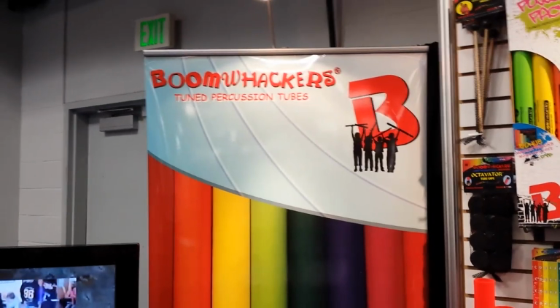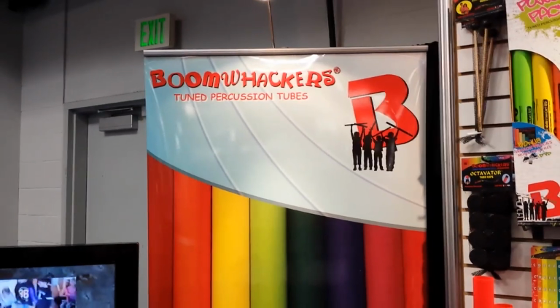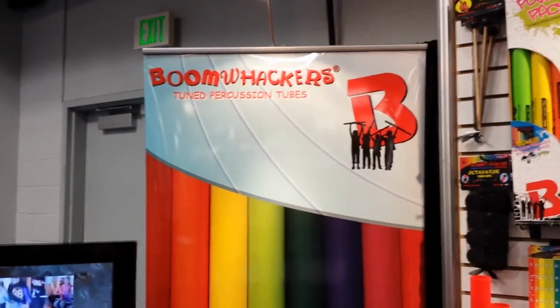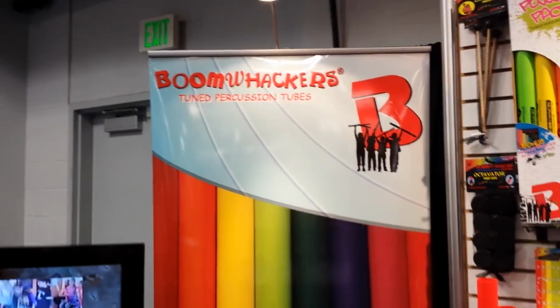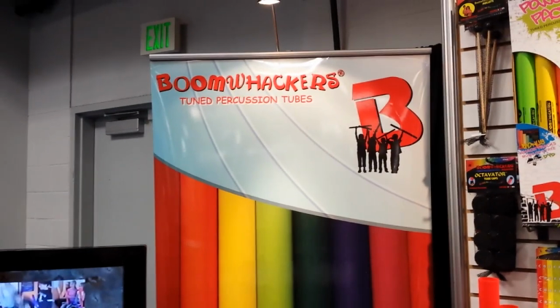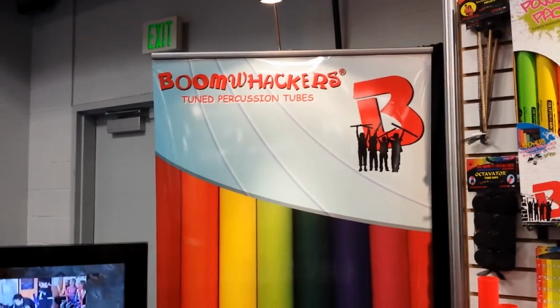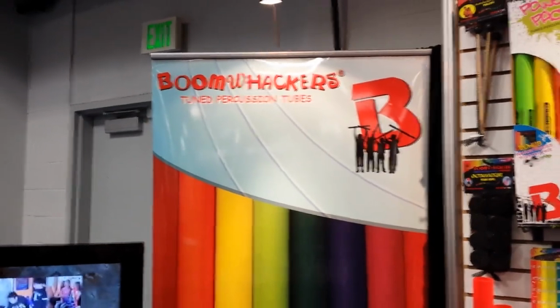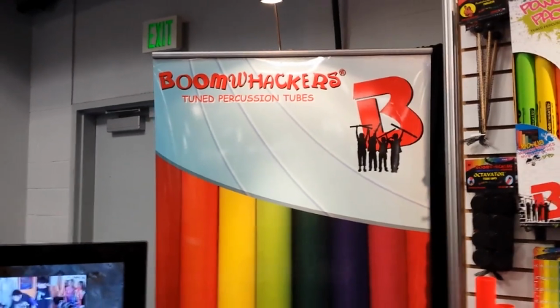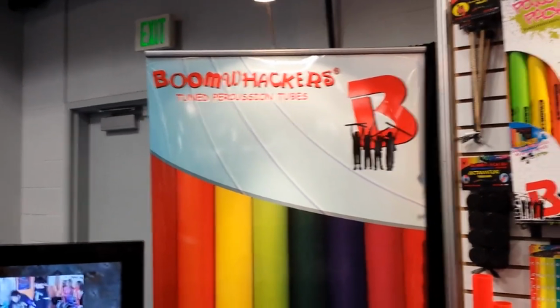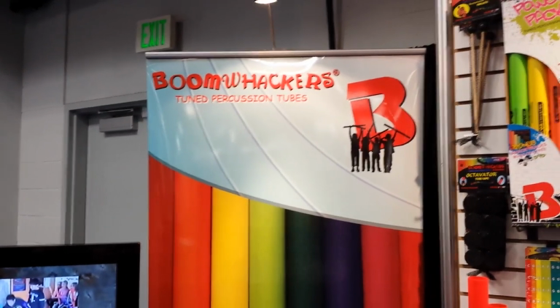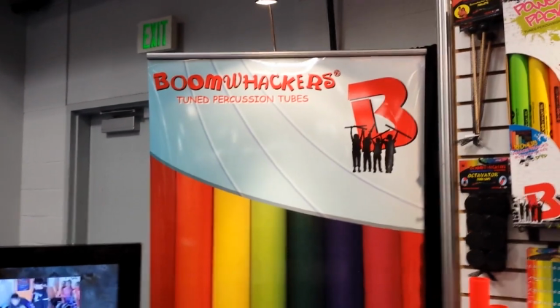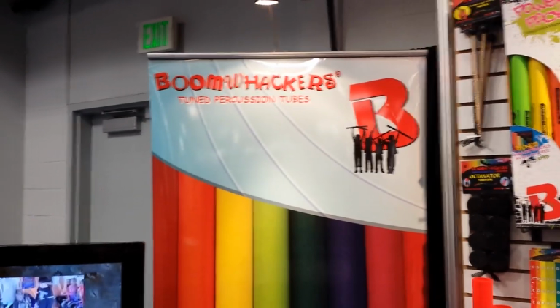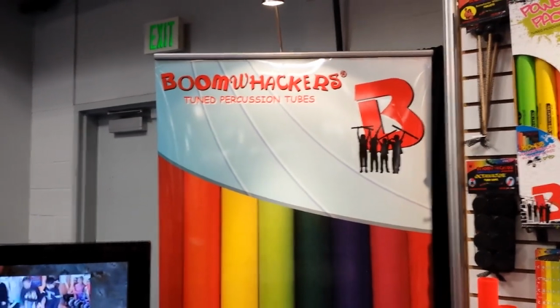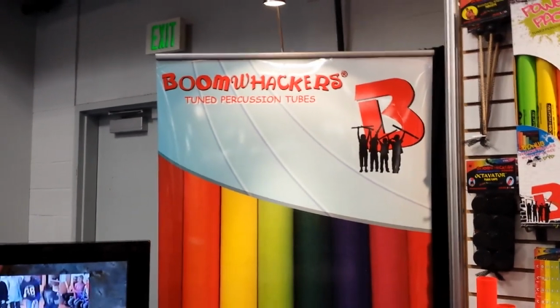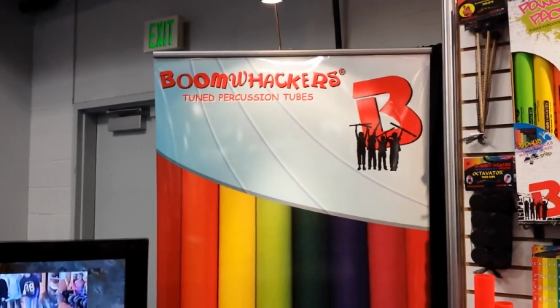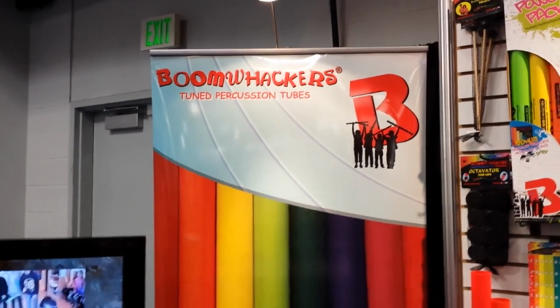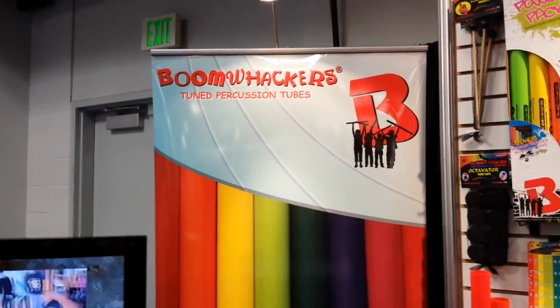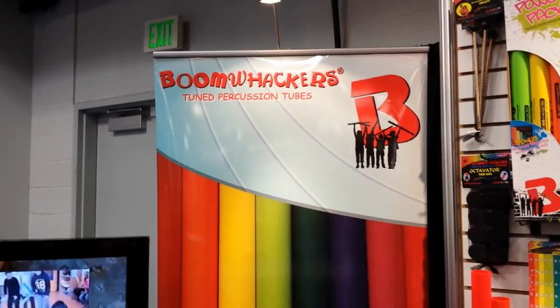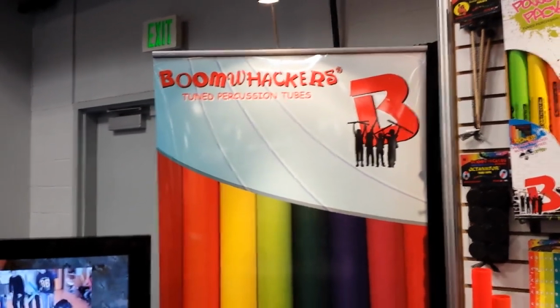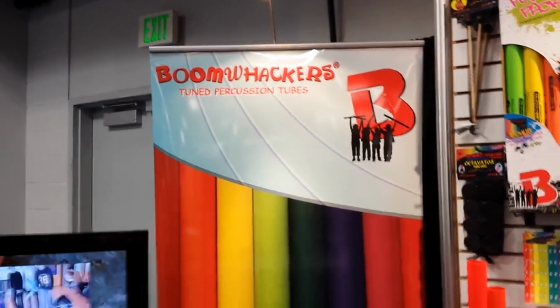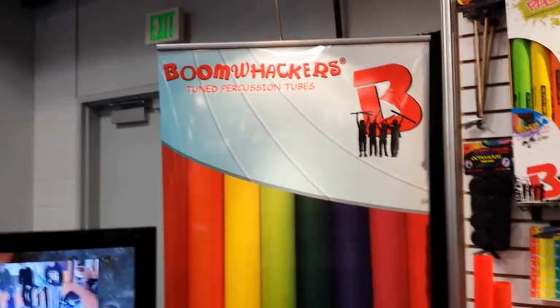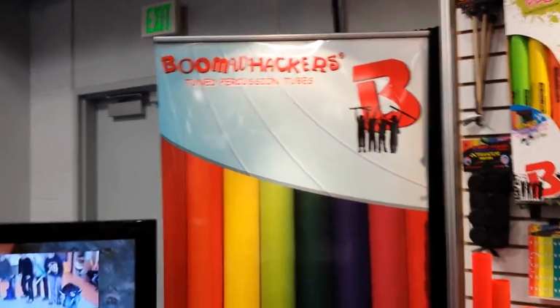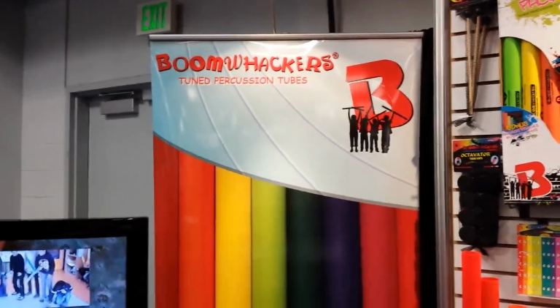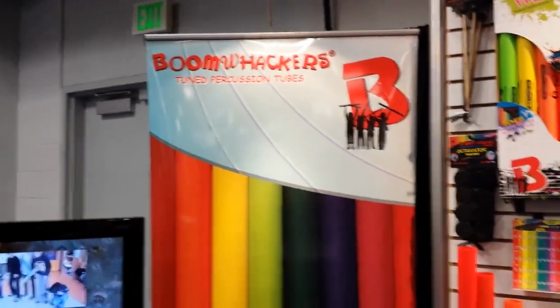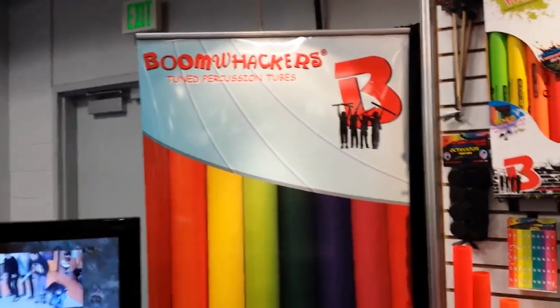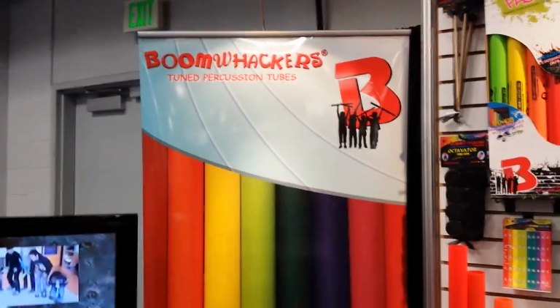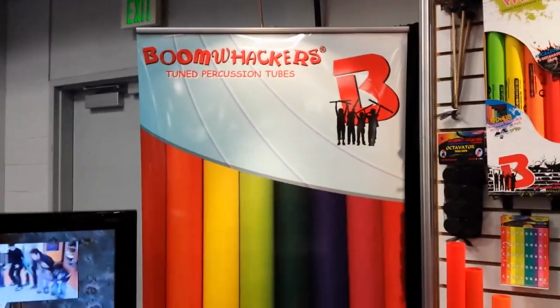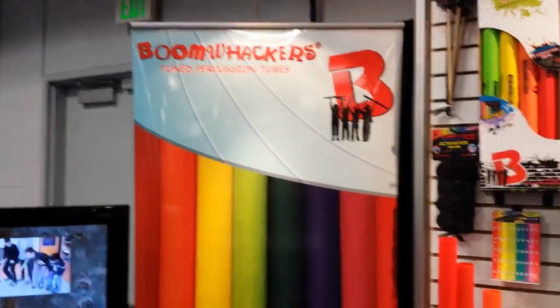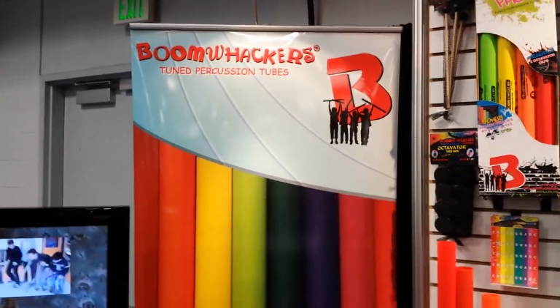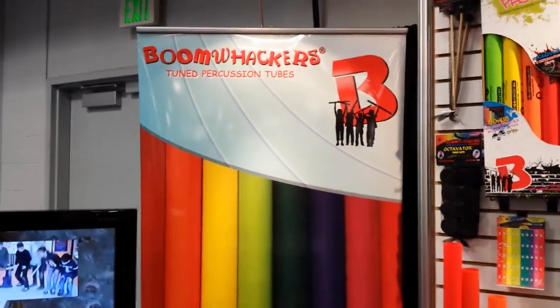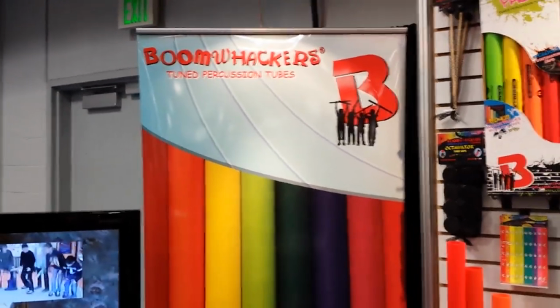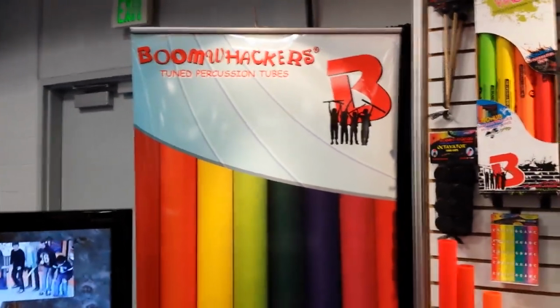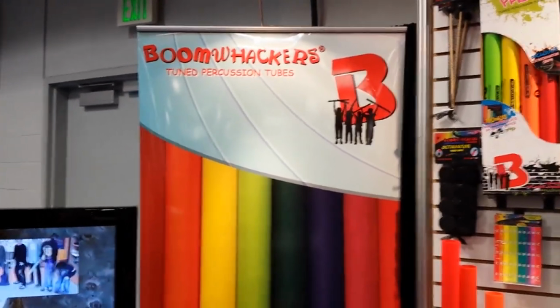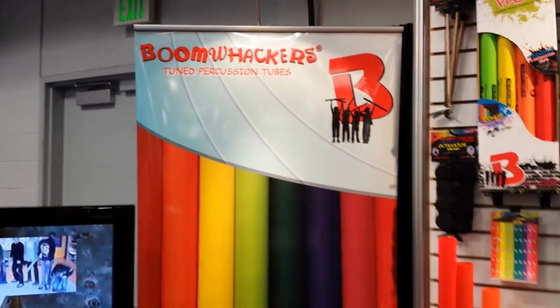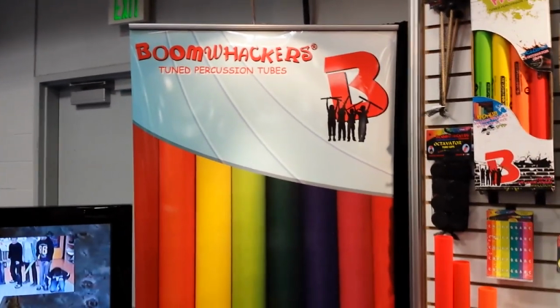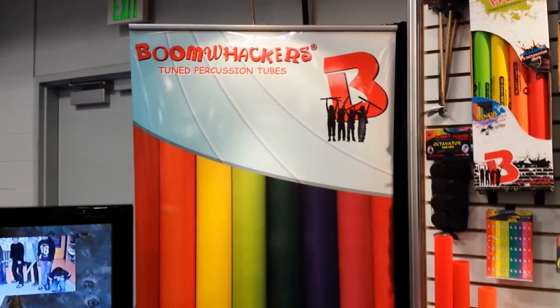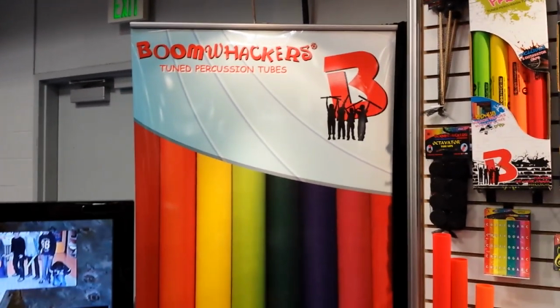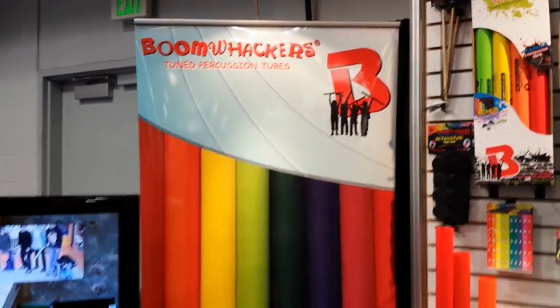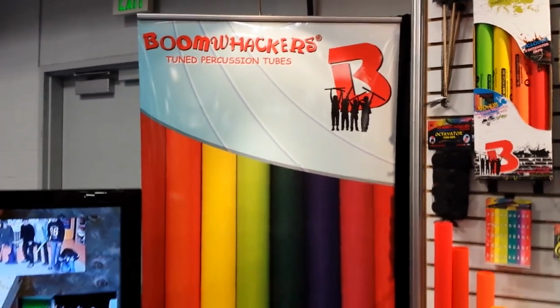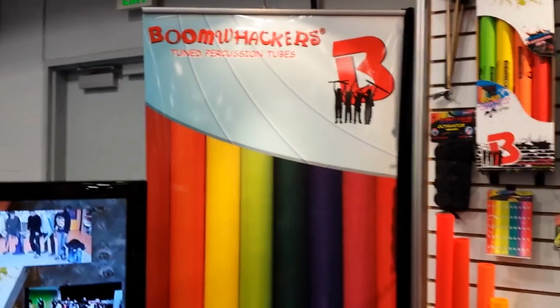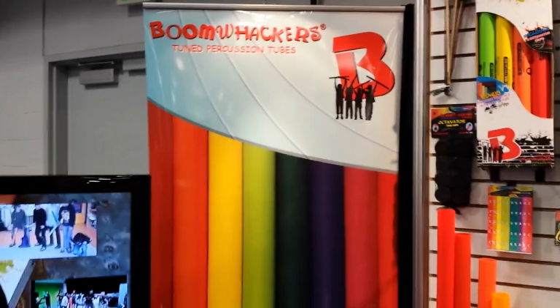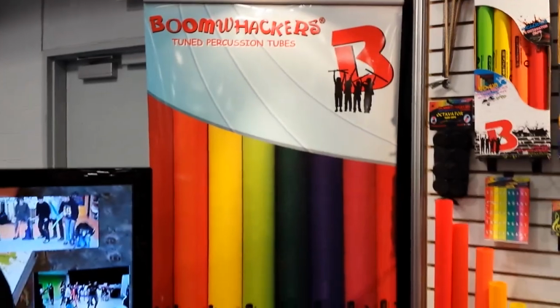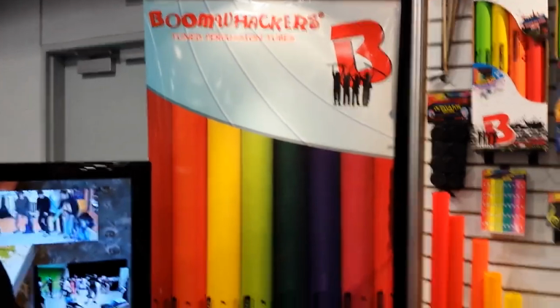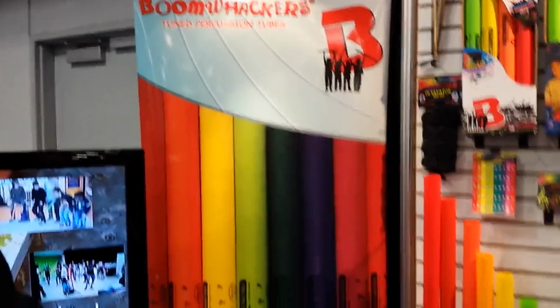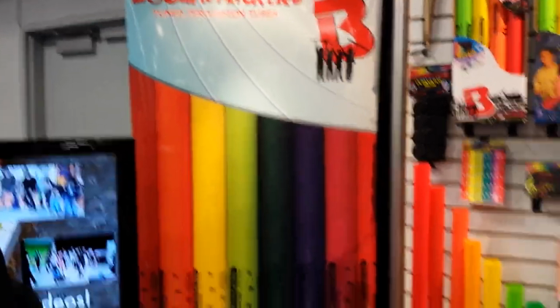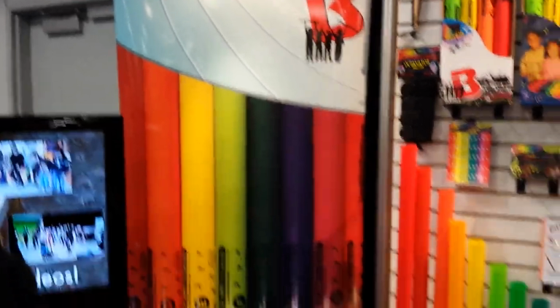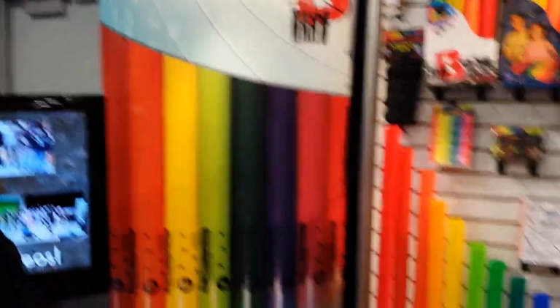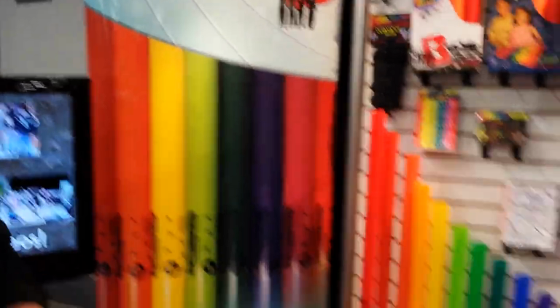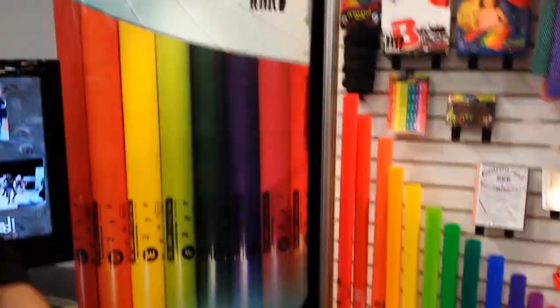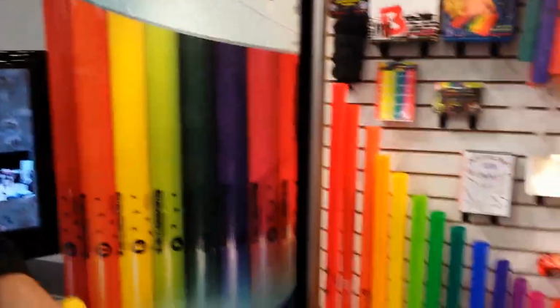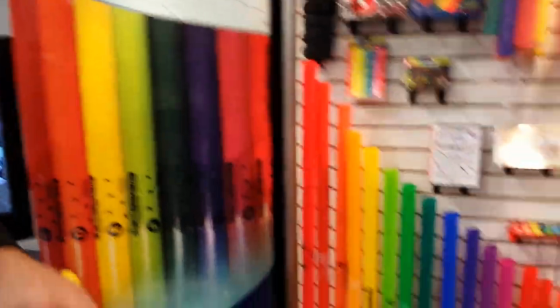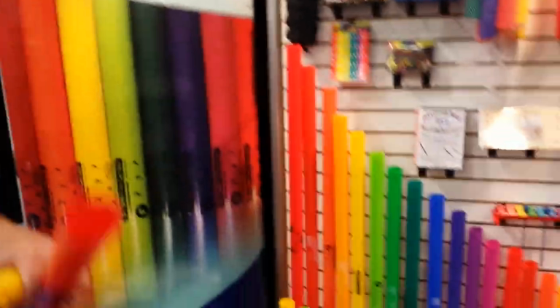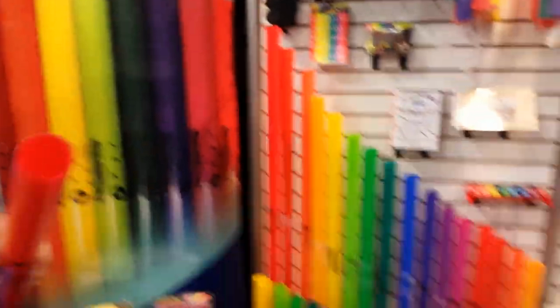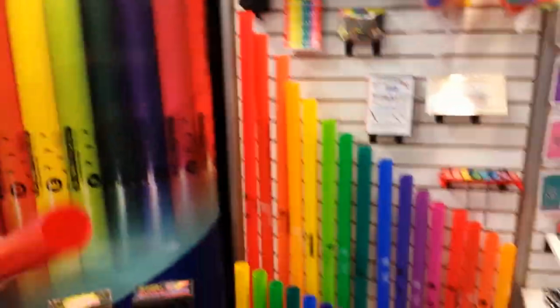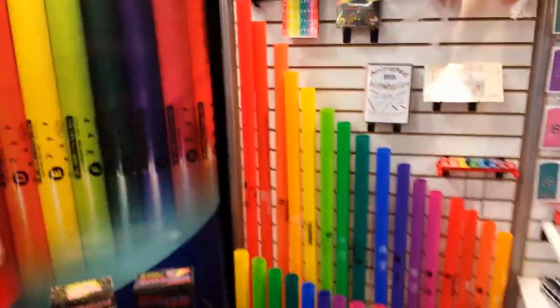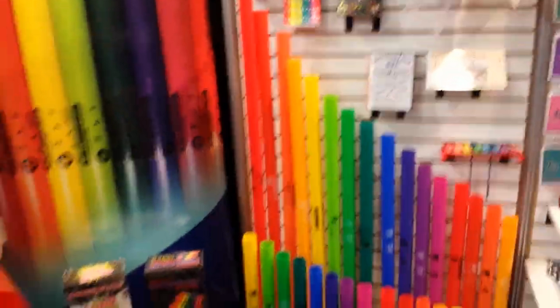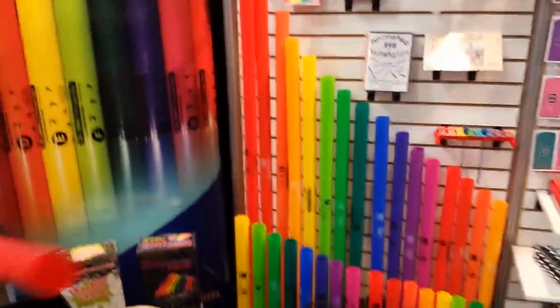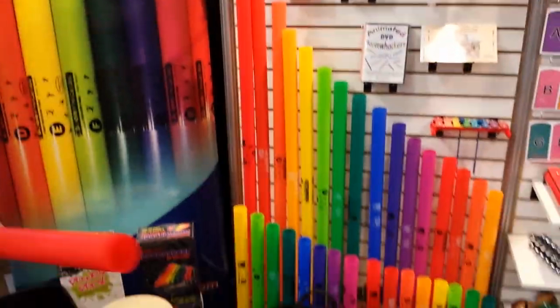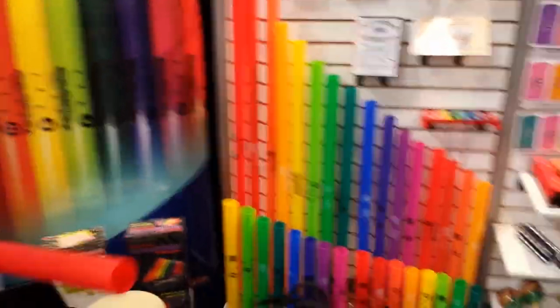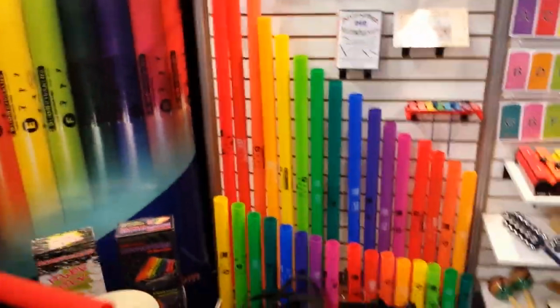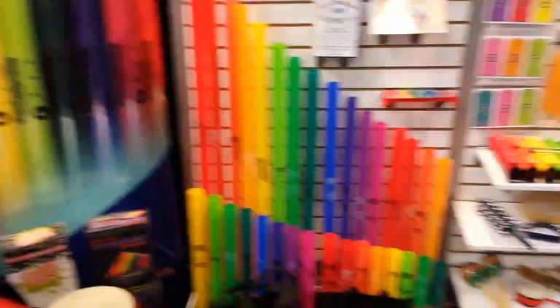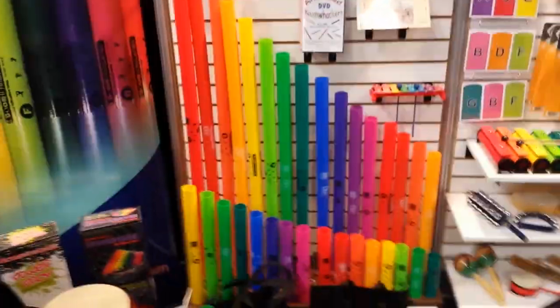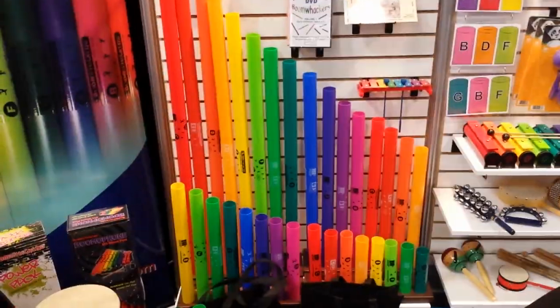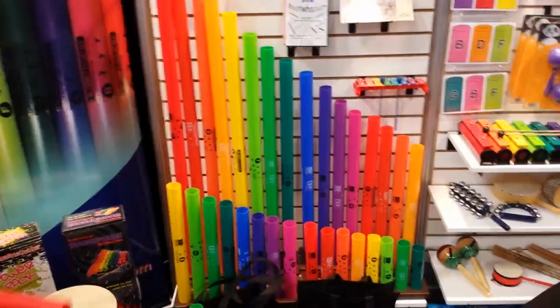We're looking at the cool things at NAMM 2014. We're looking at the Boom Whackers that I just was walking by. These, of course, the bright colors caught my eye.